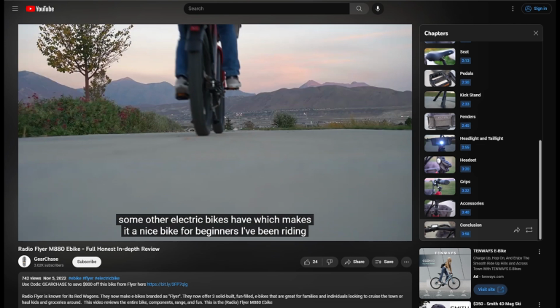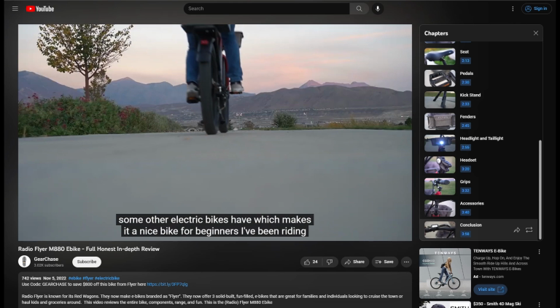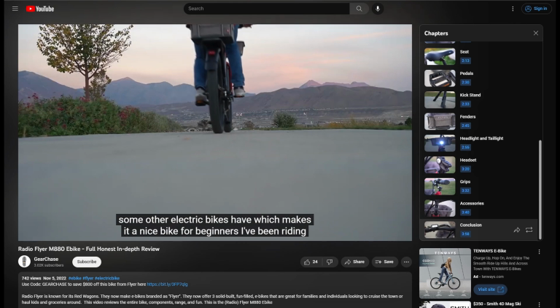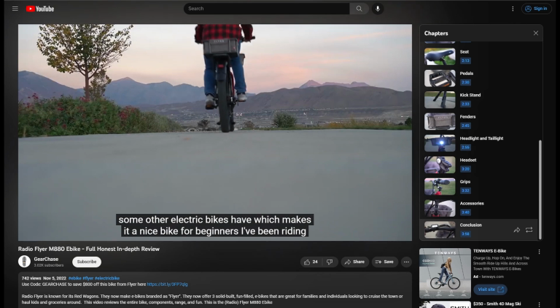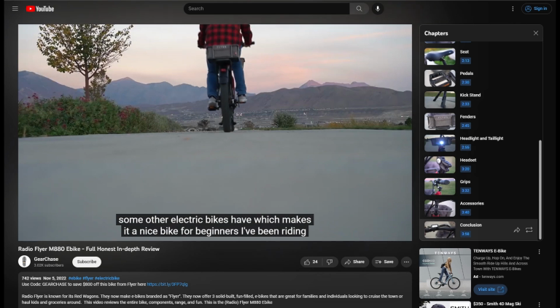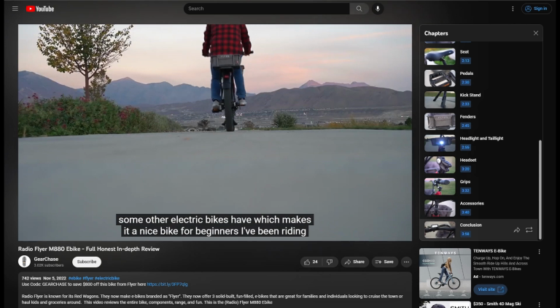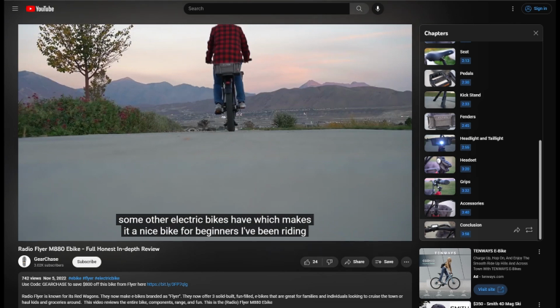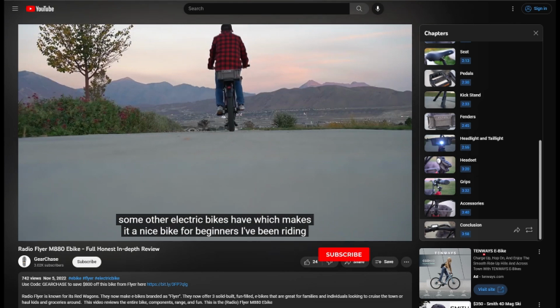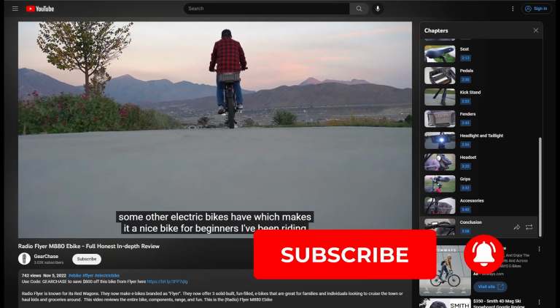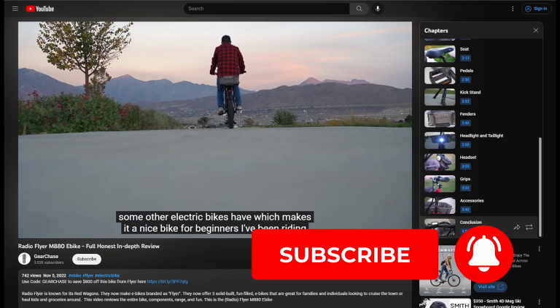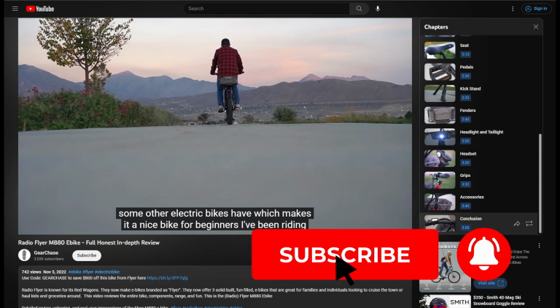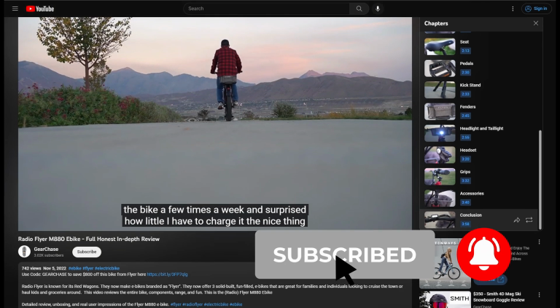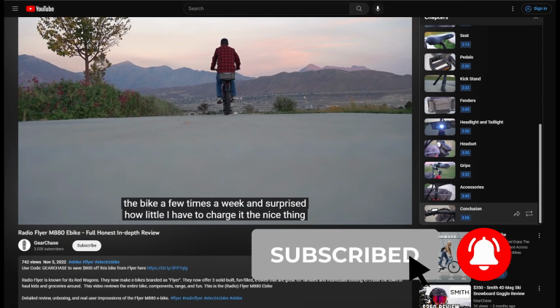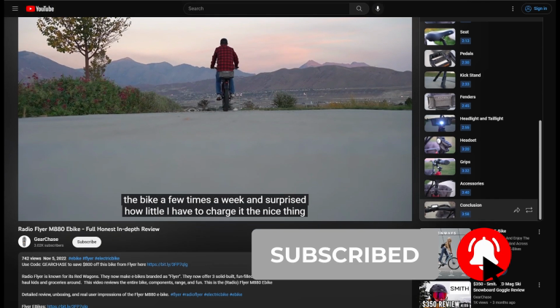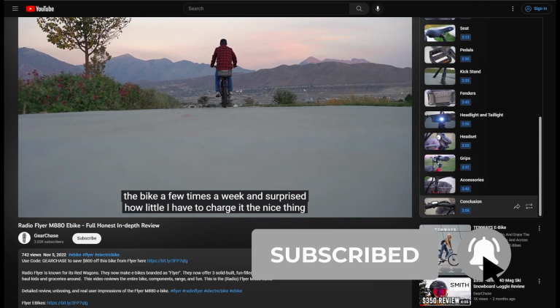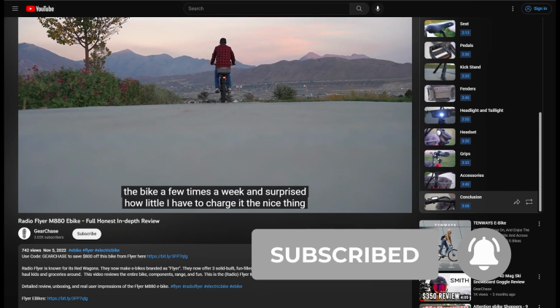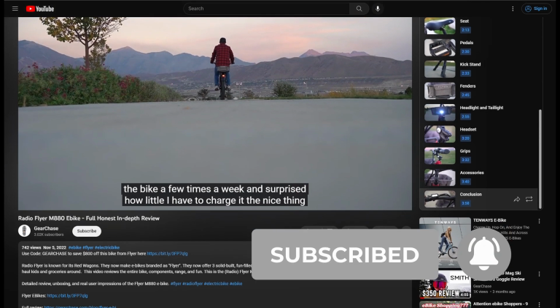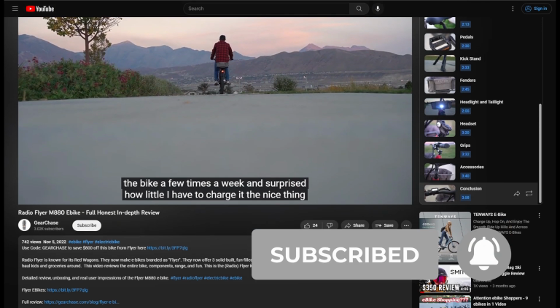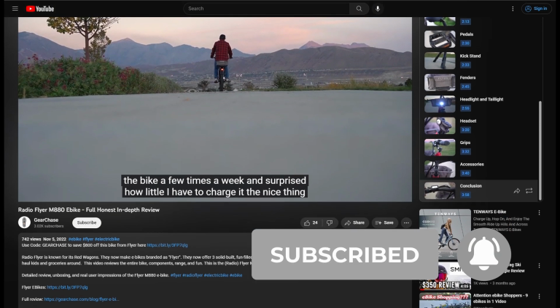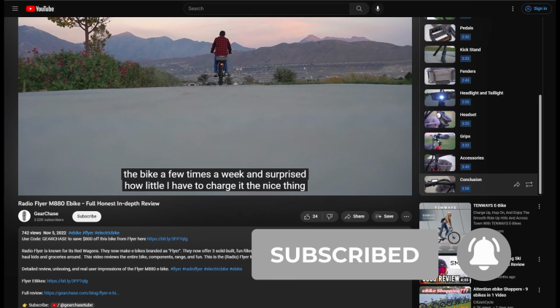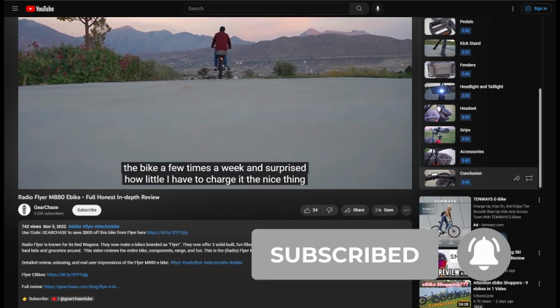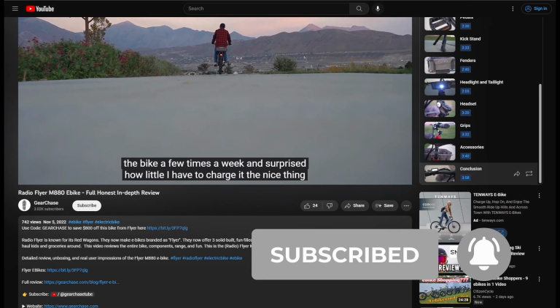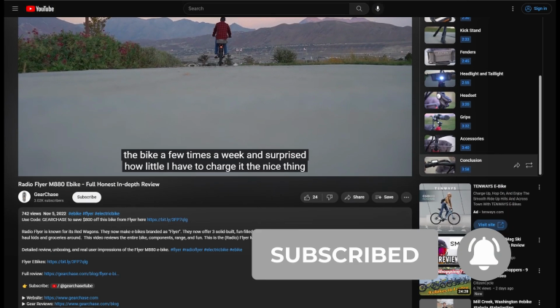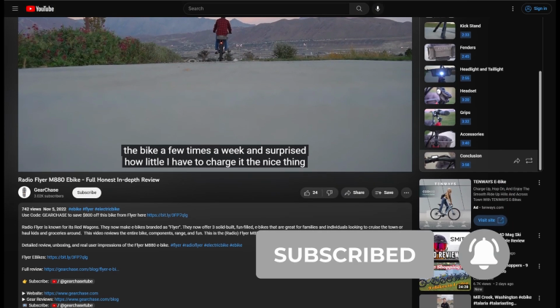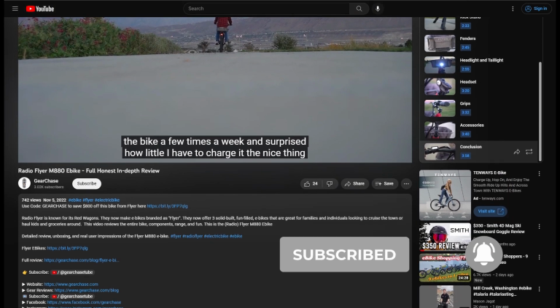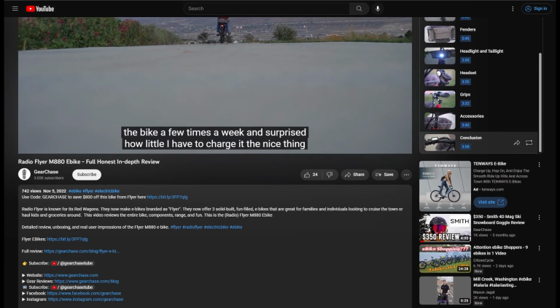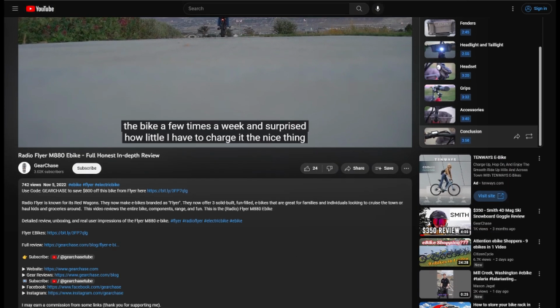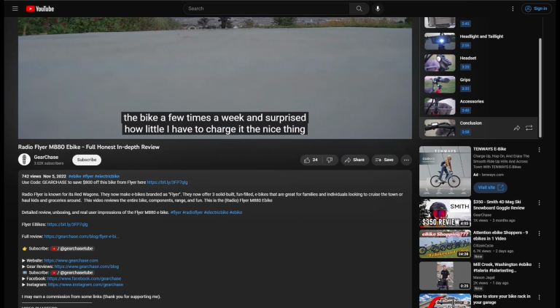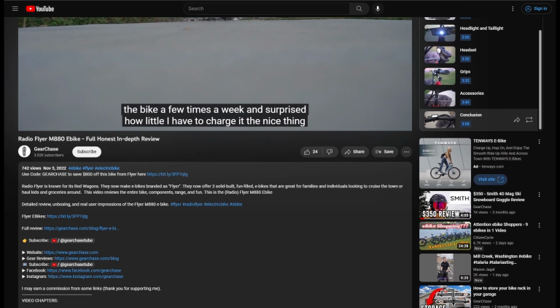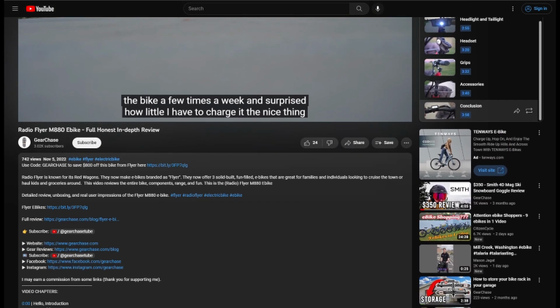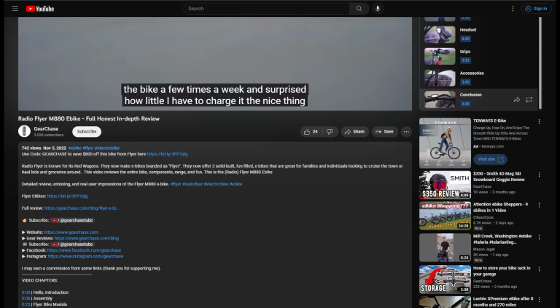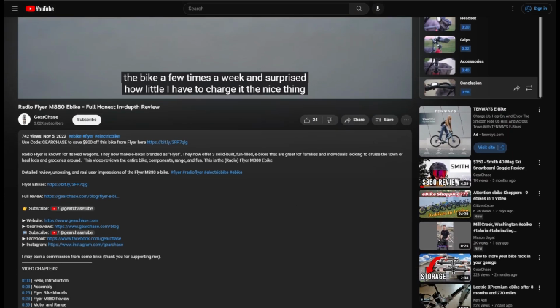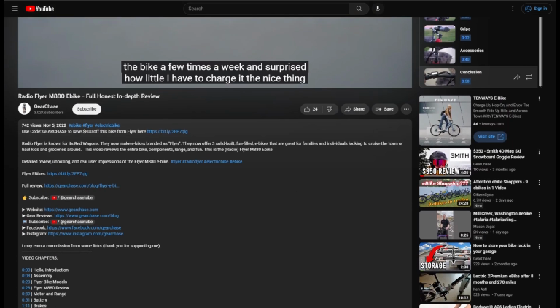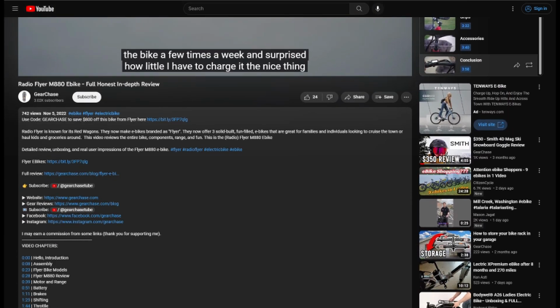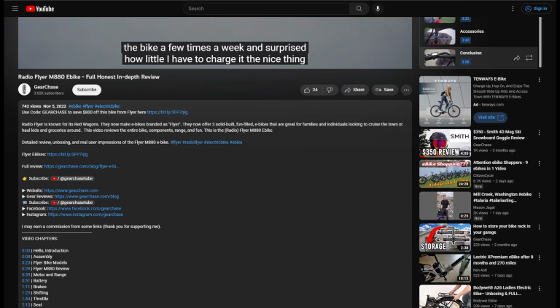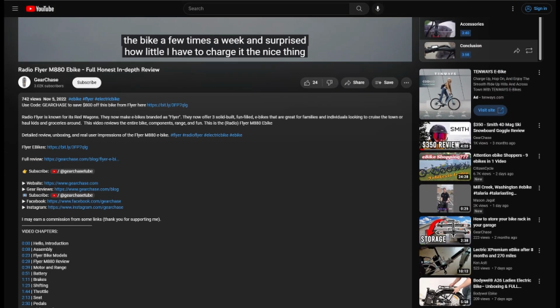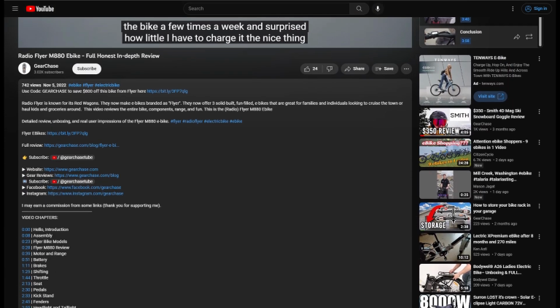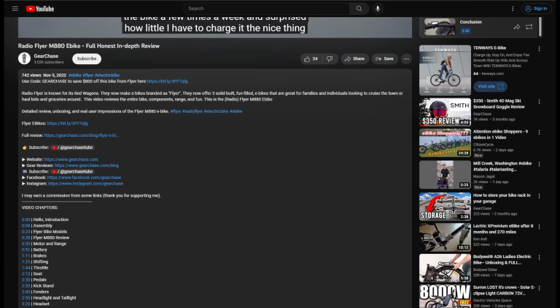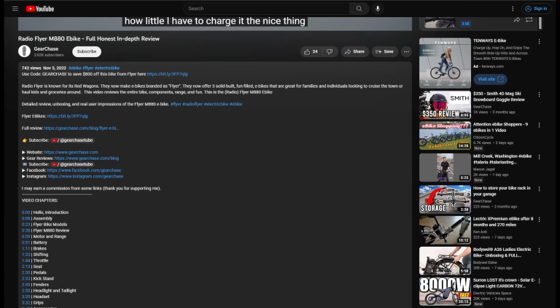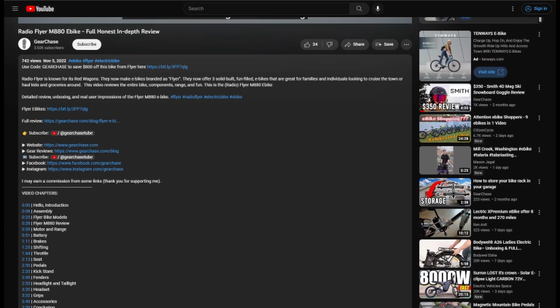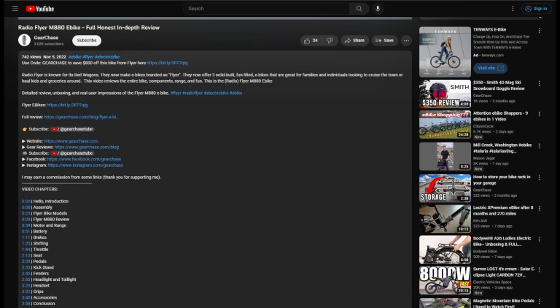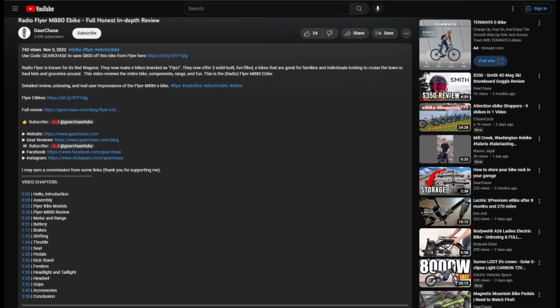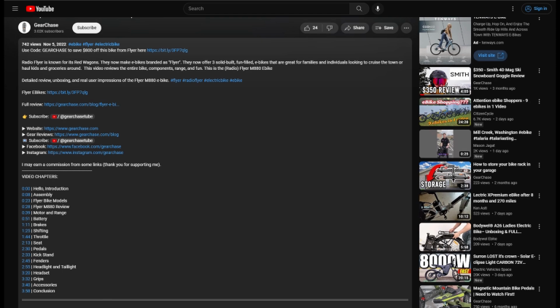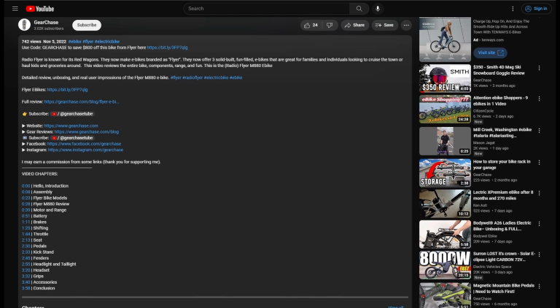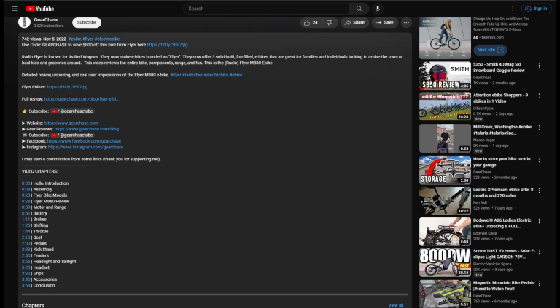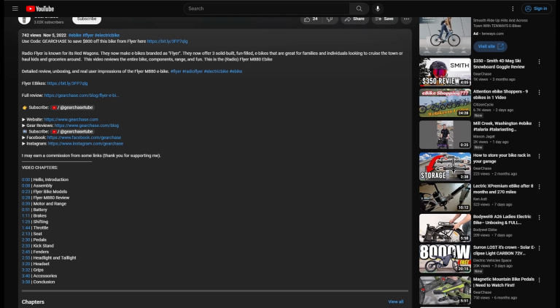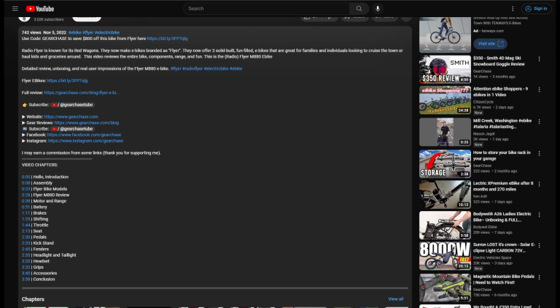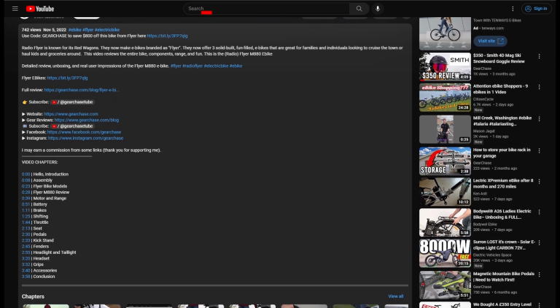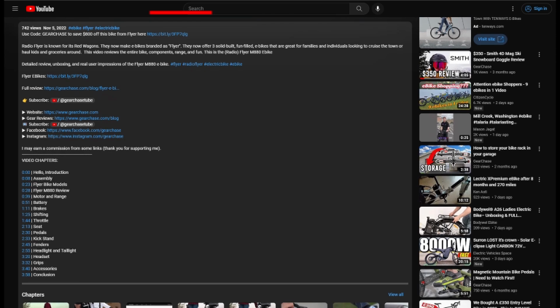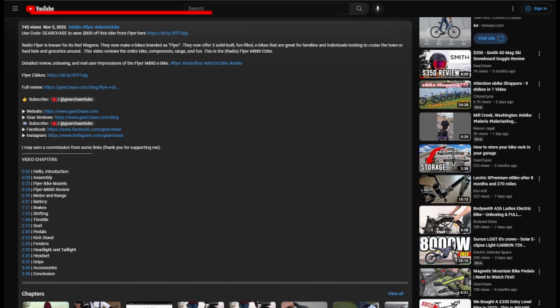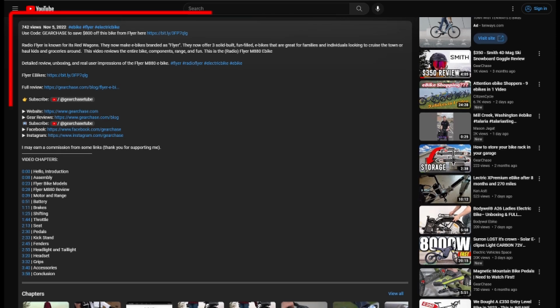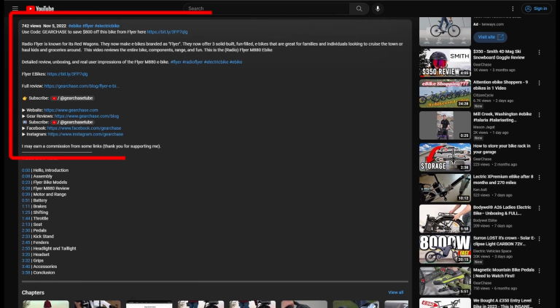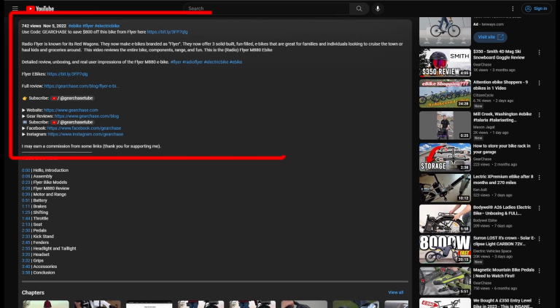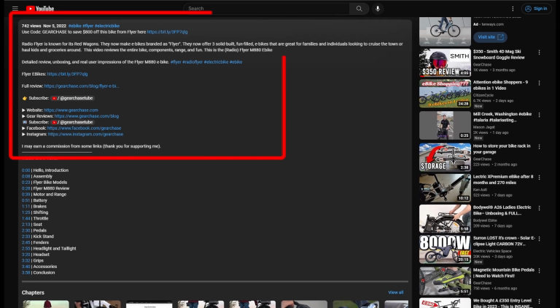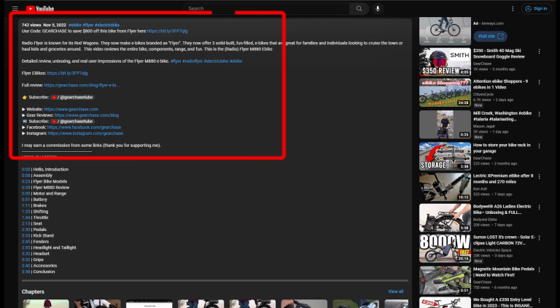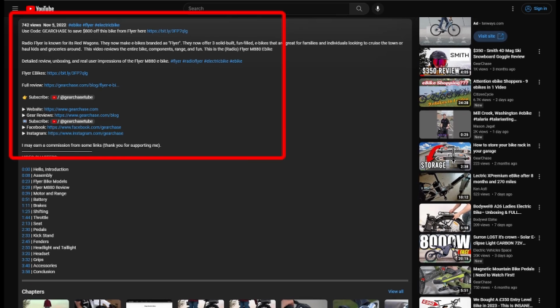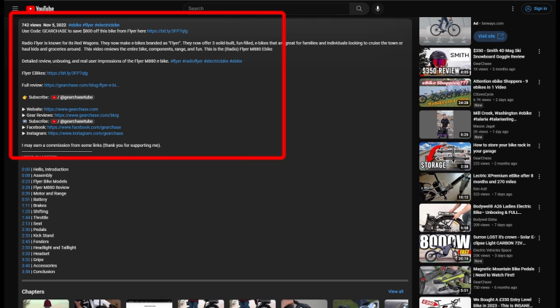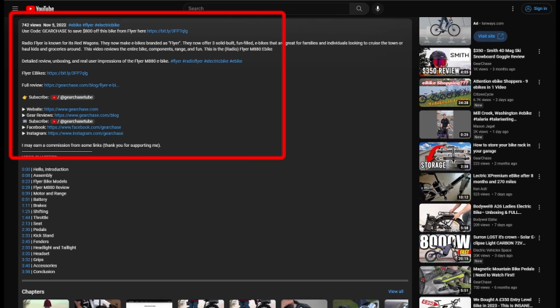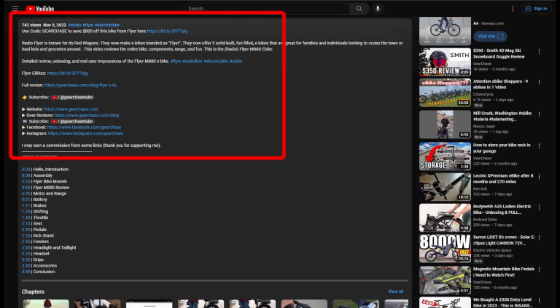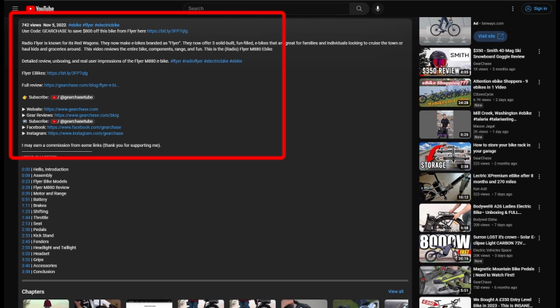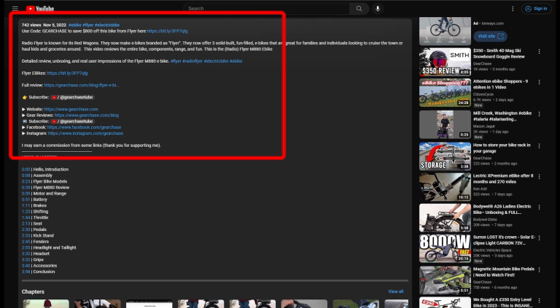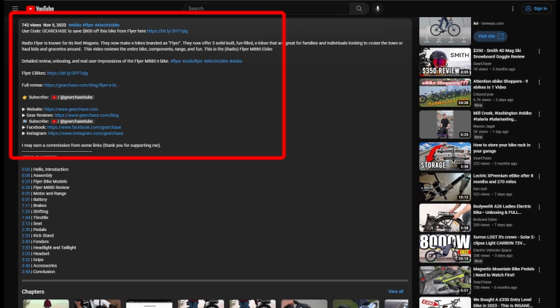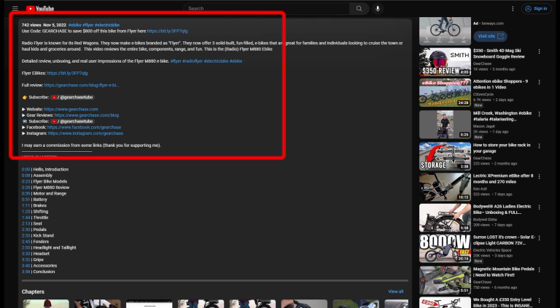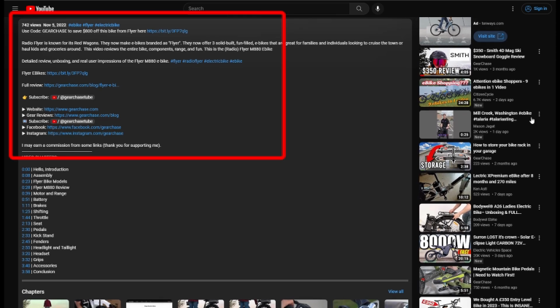What's up guys? Subscribe for new content and gear reviews. If you're shopping for new gear, check out the links below for my recommendations from top retailers.